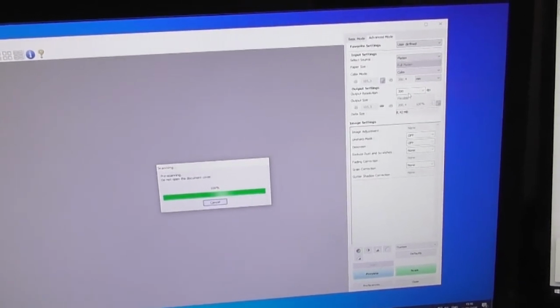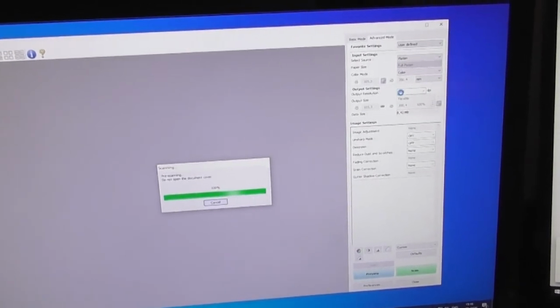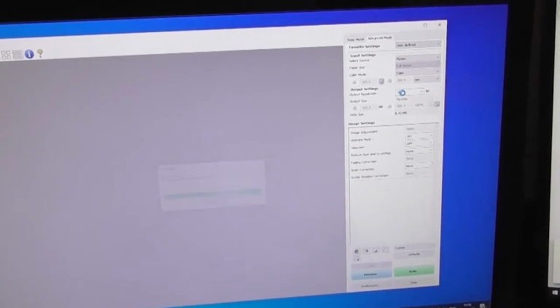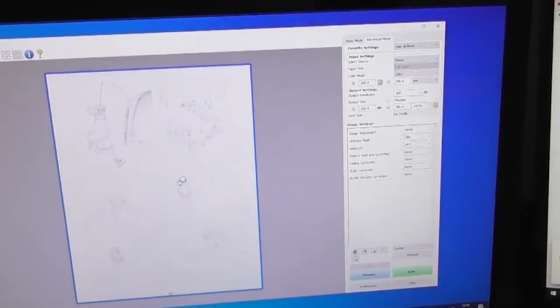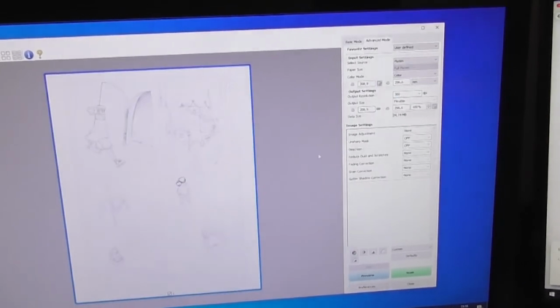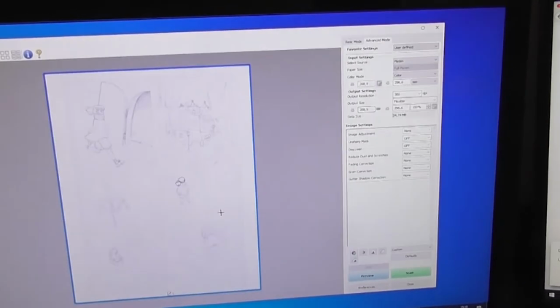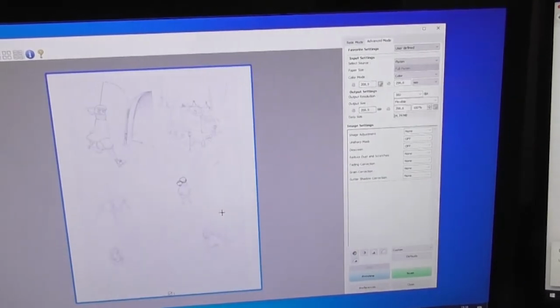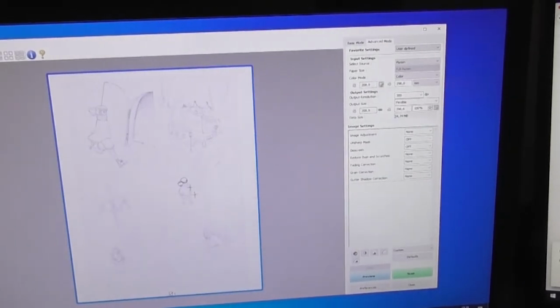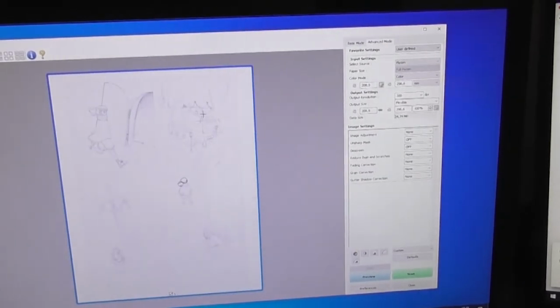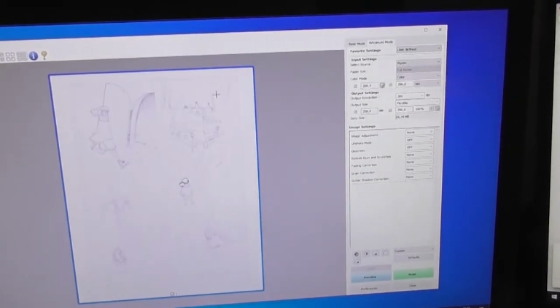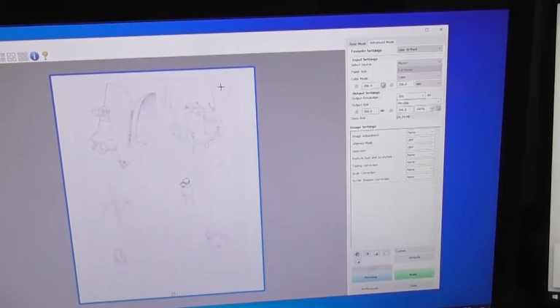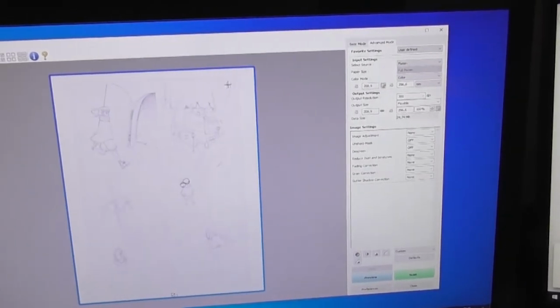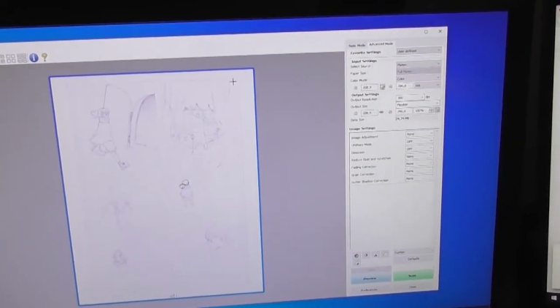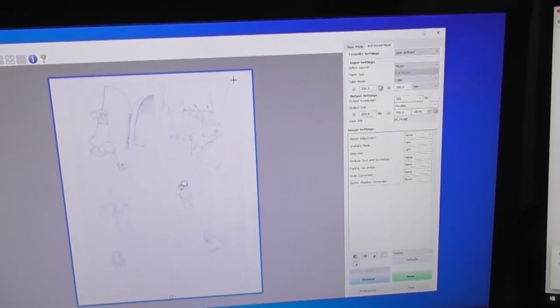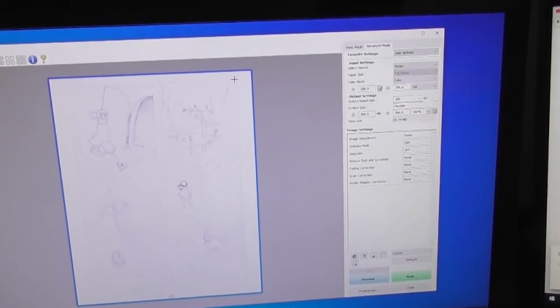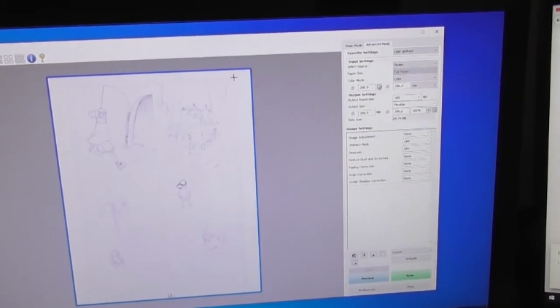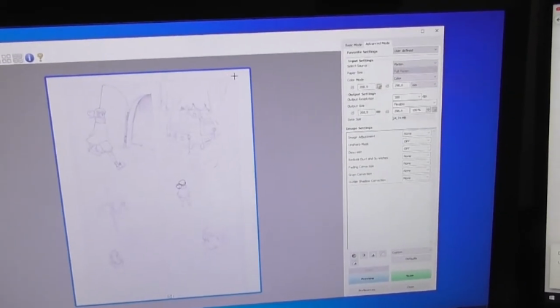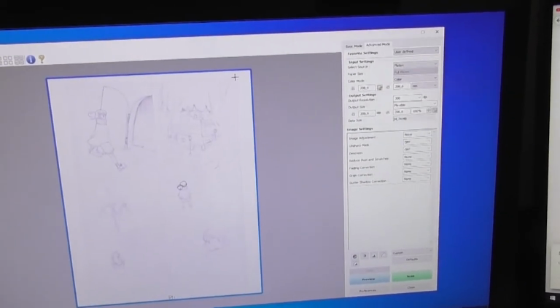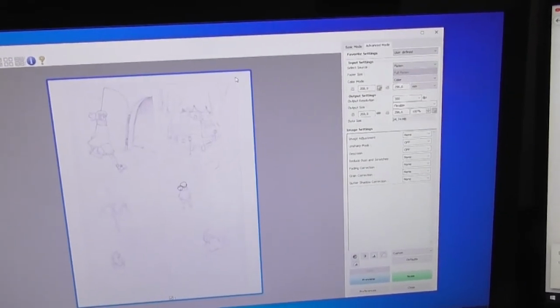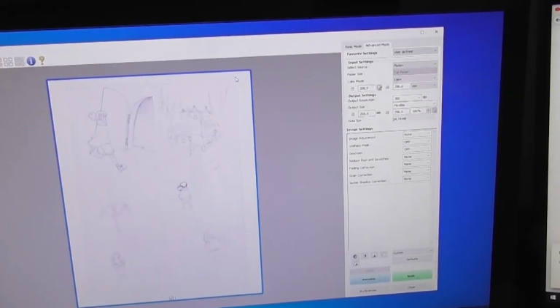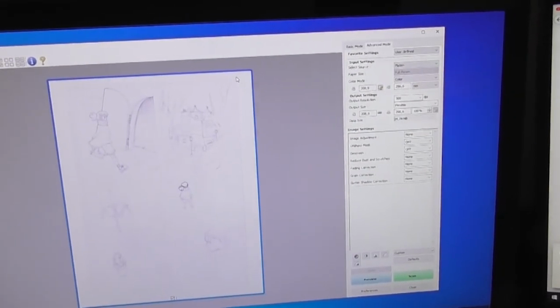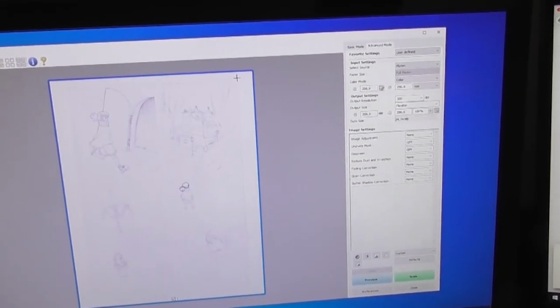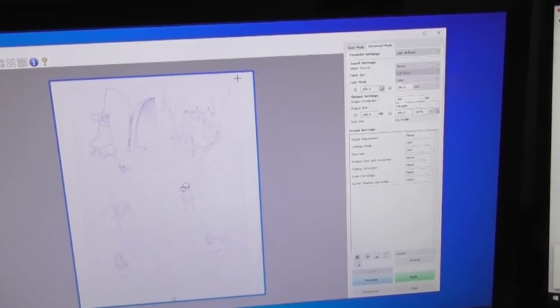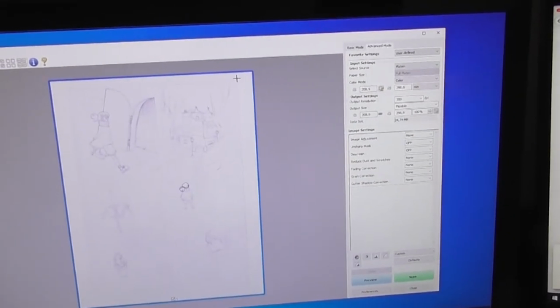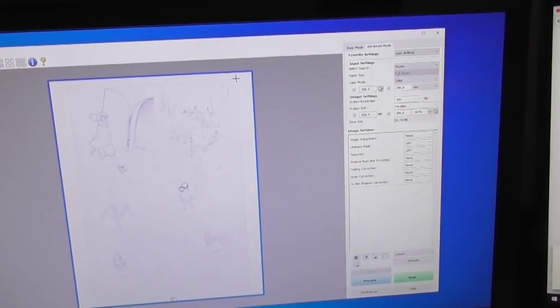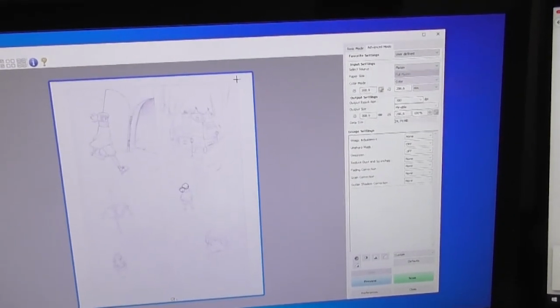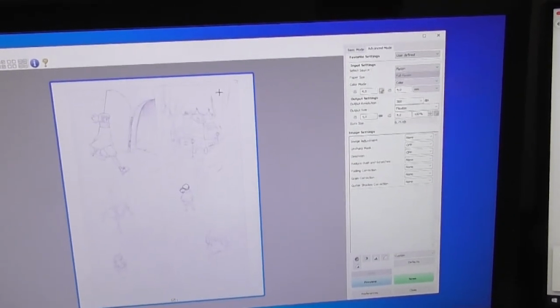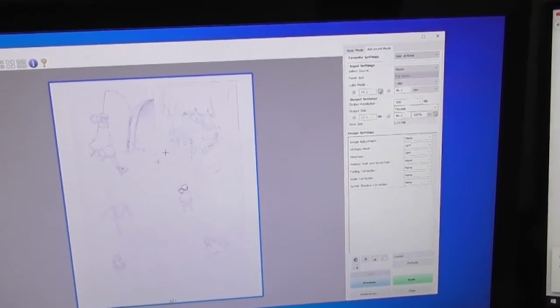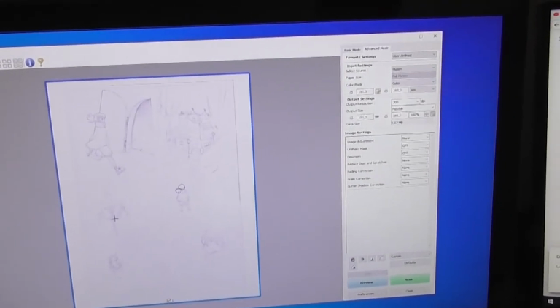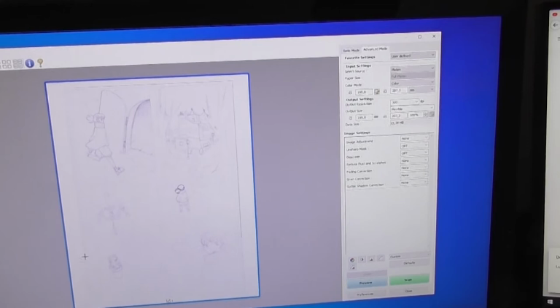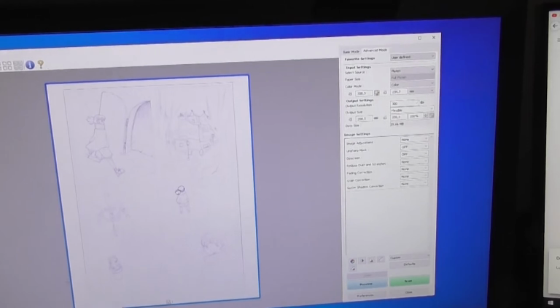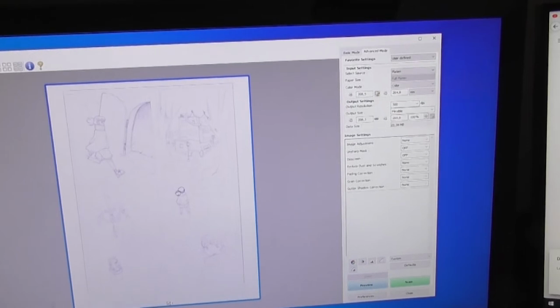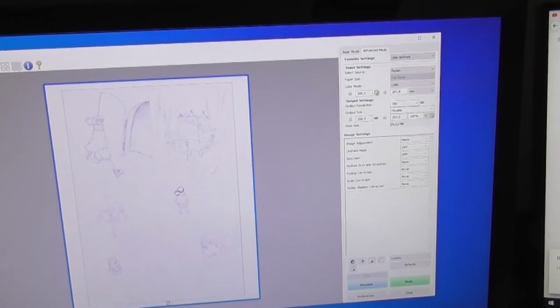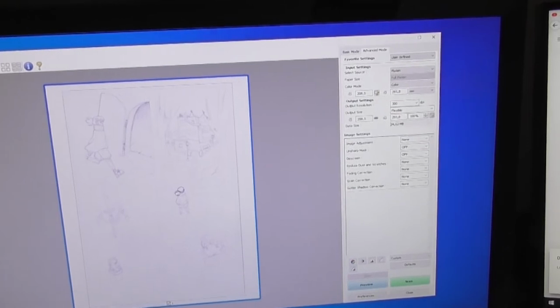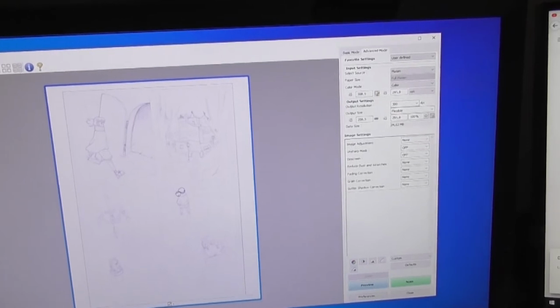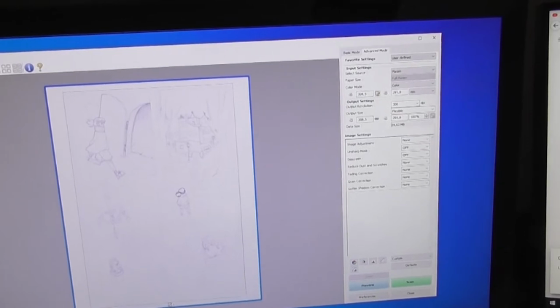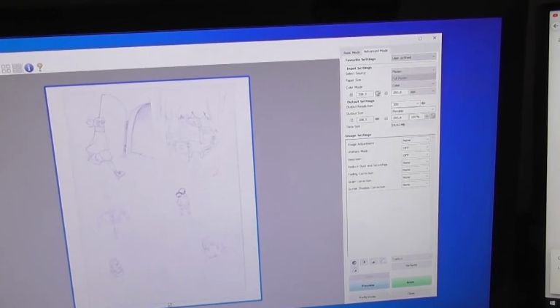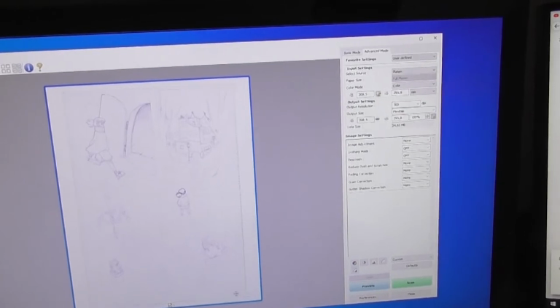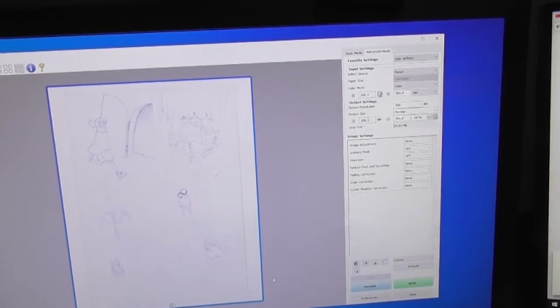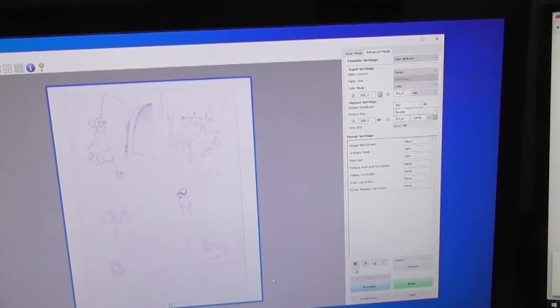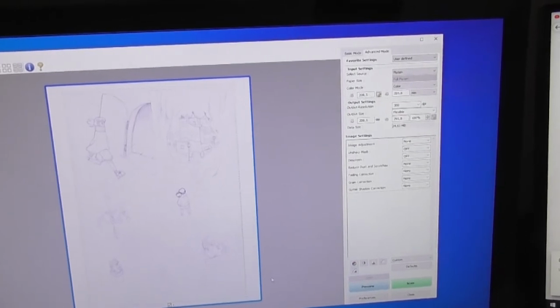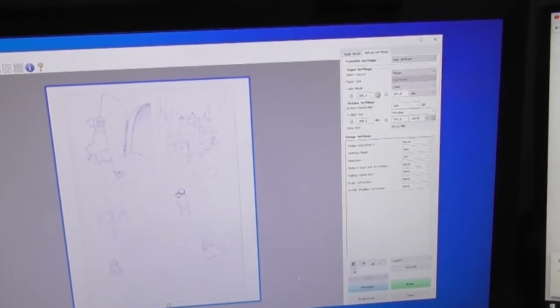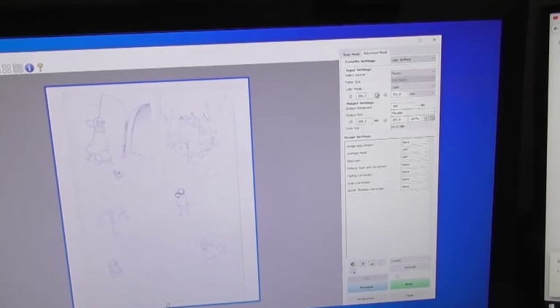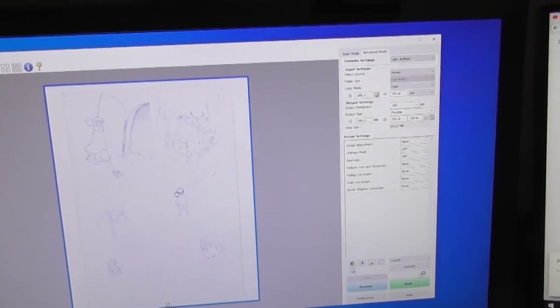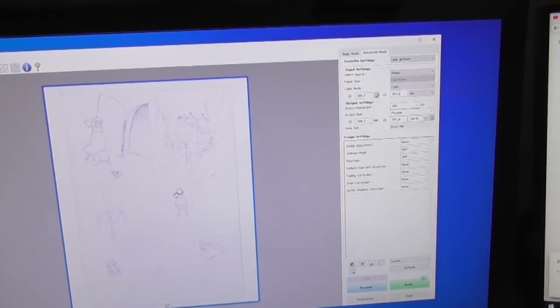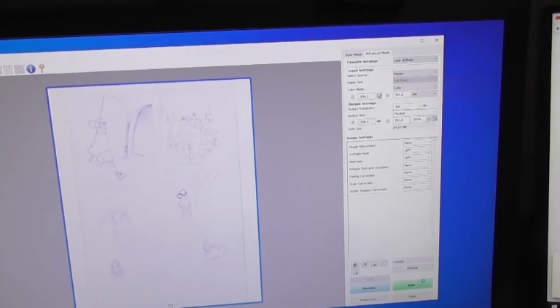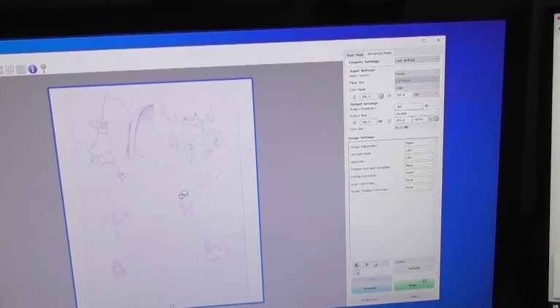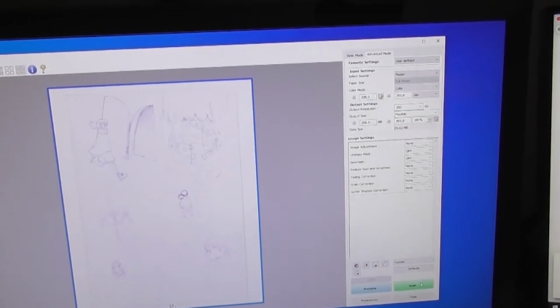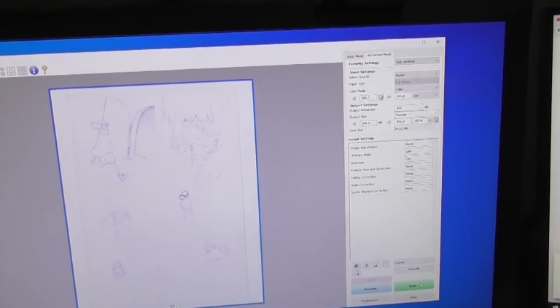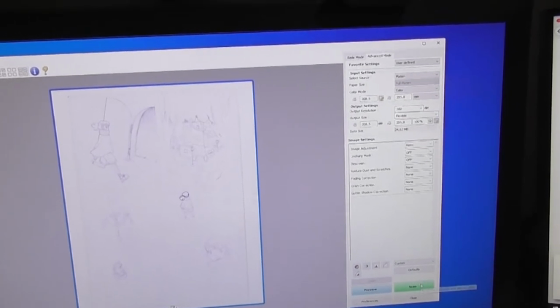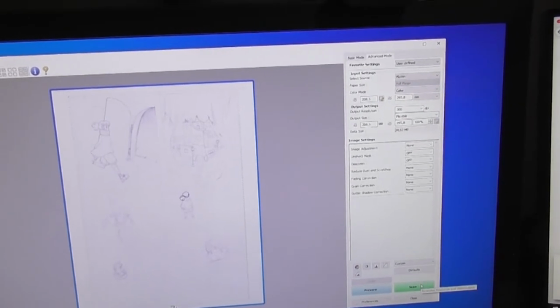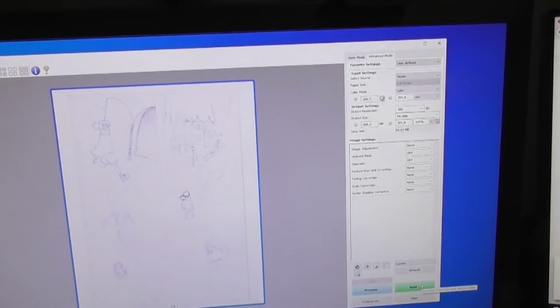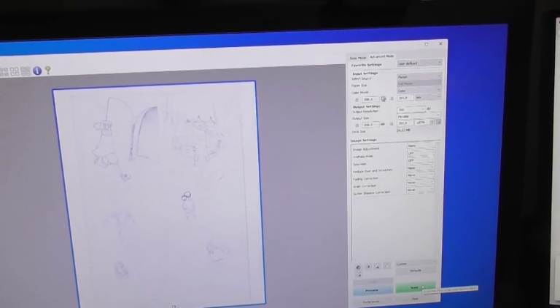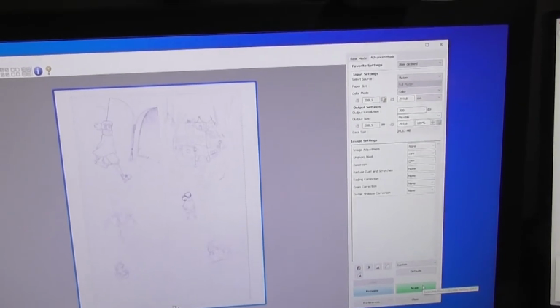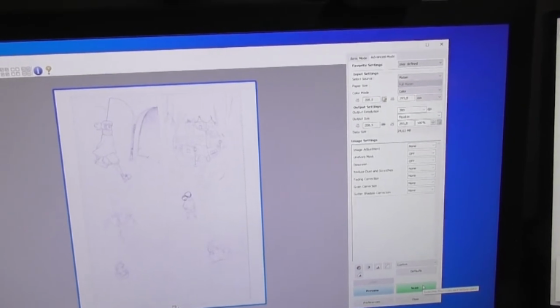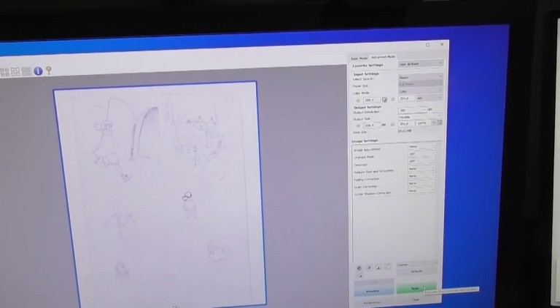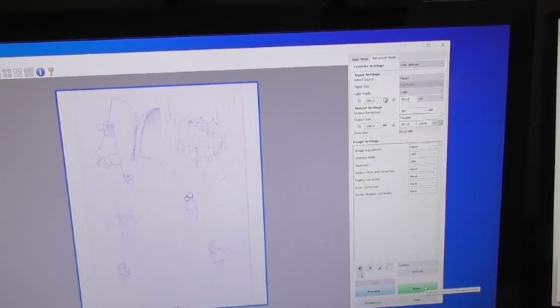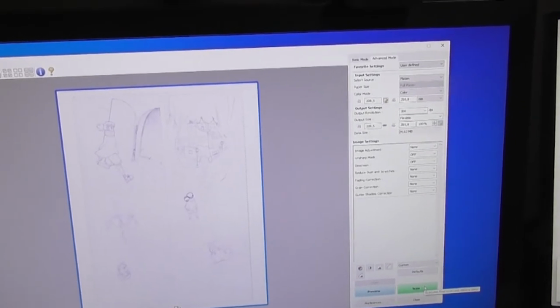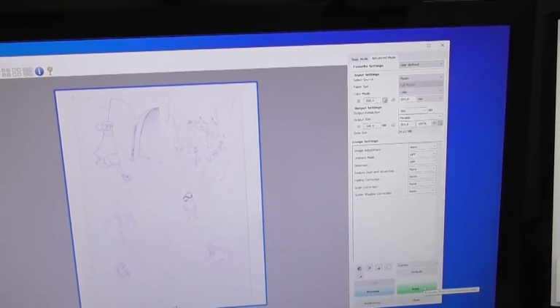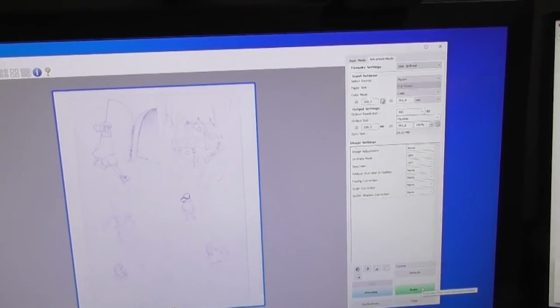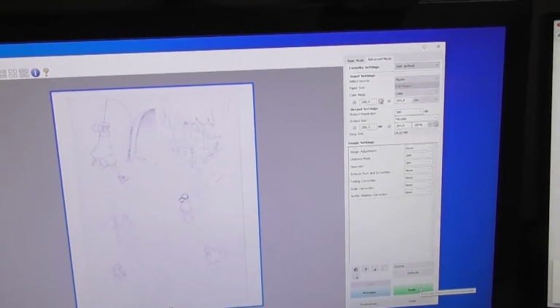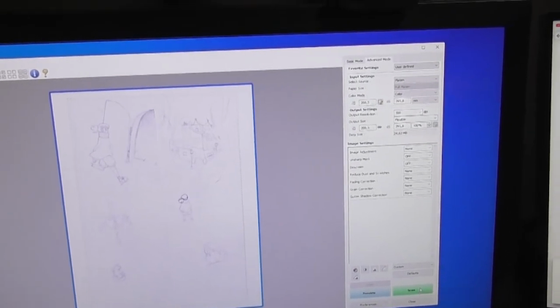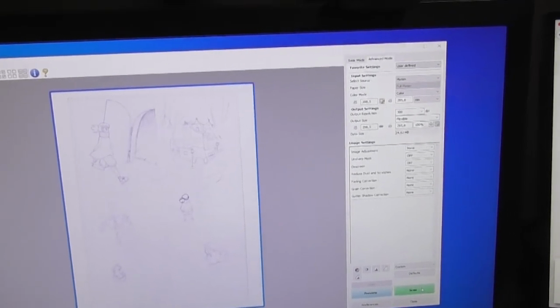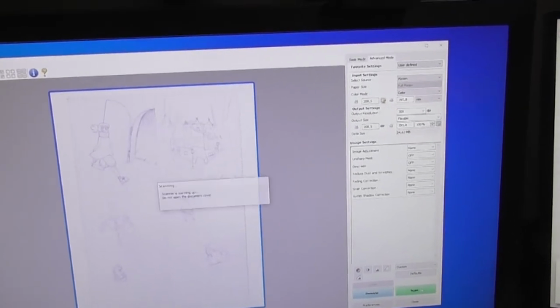I just scanned at a tree DPI, but maybe that's not really necessary because it's webtoon format and it's going to be small anyway.